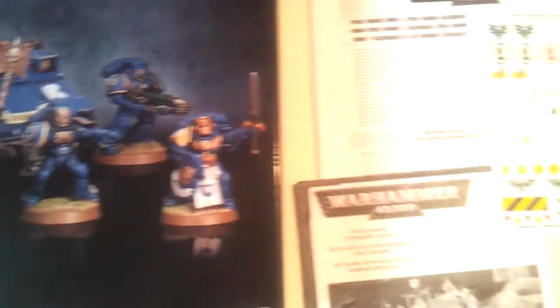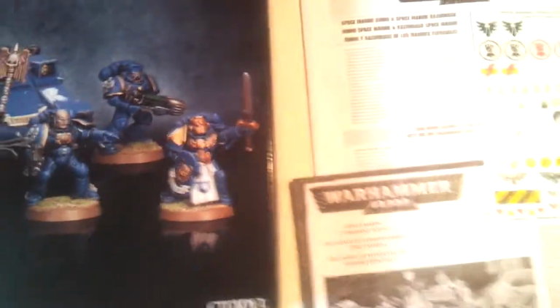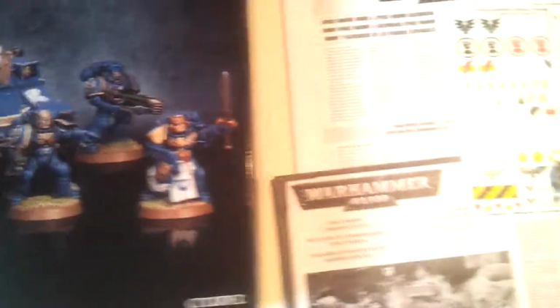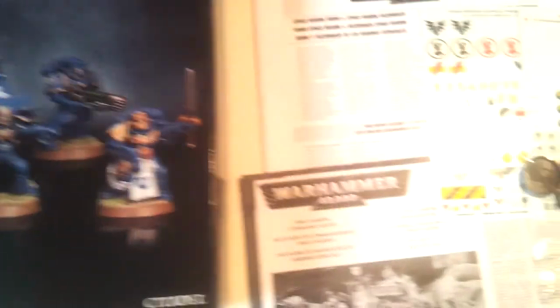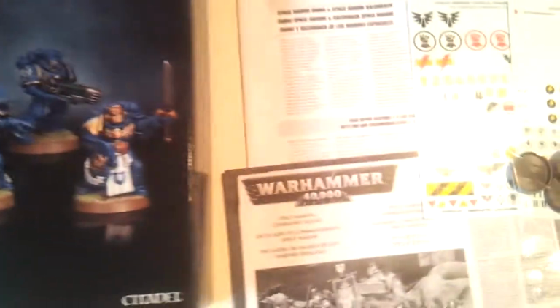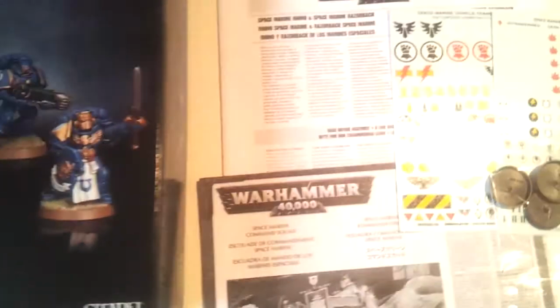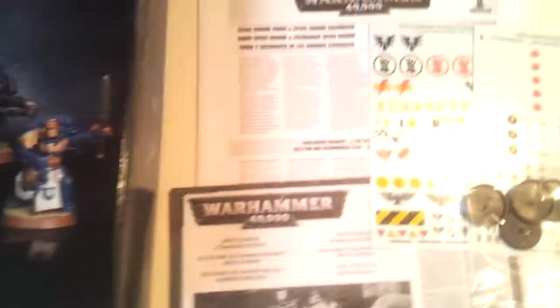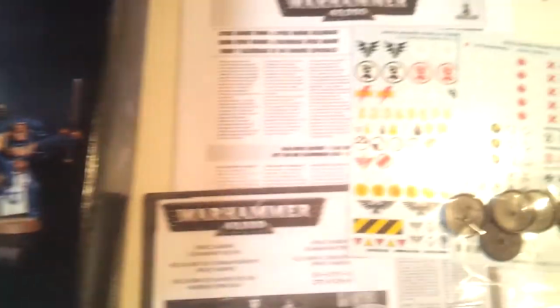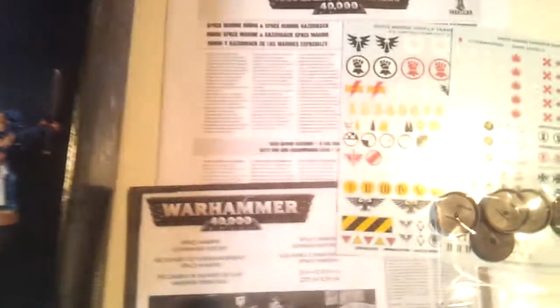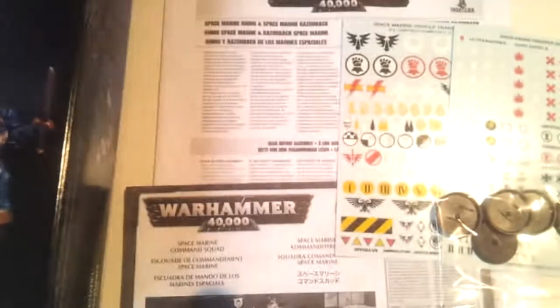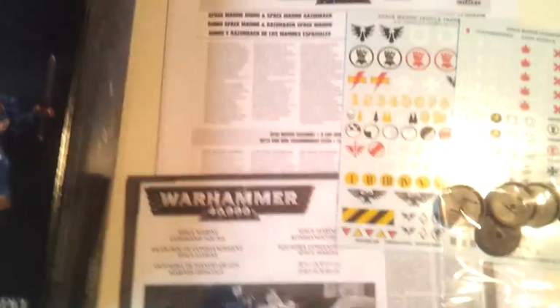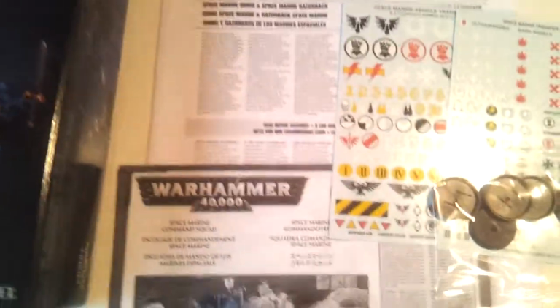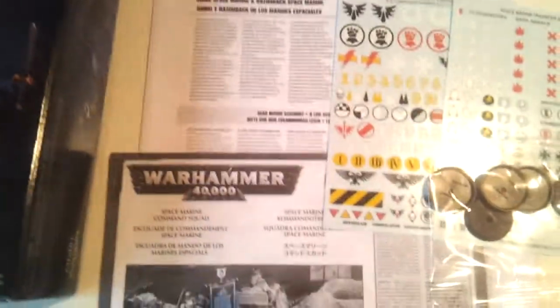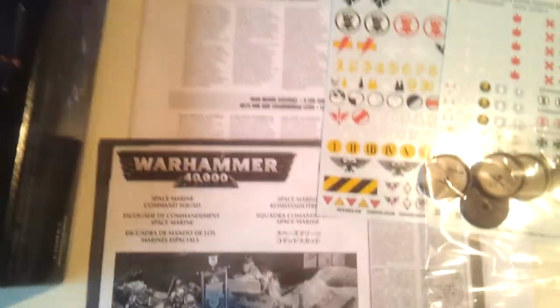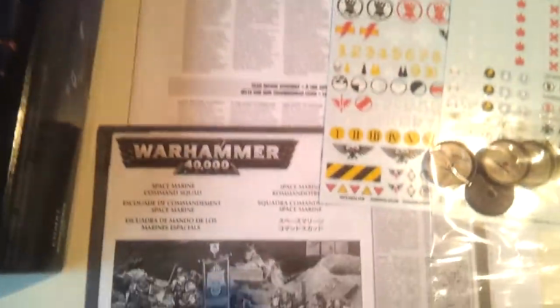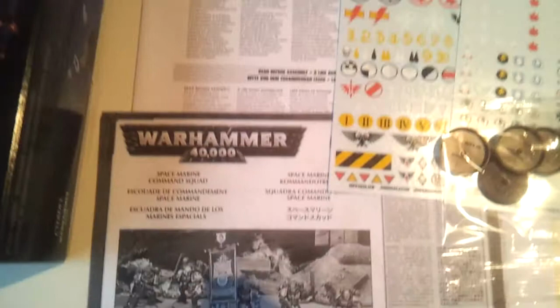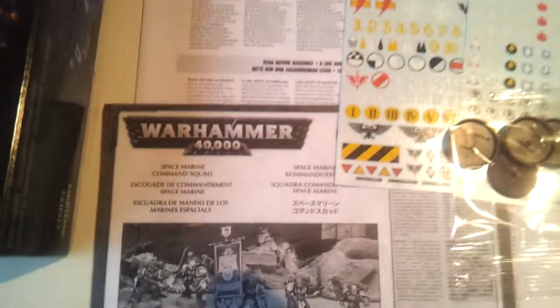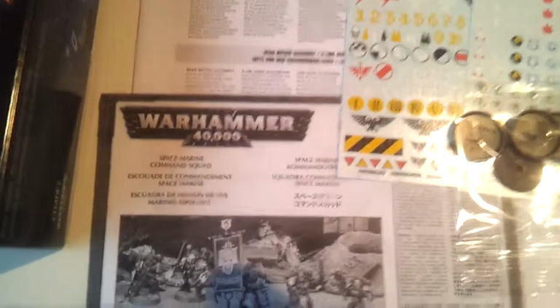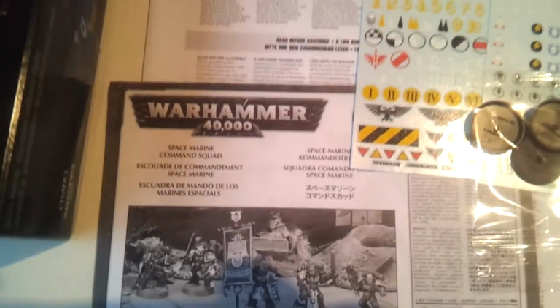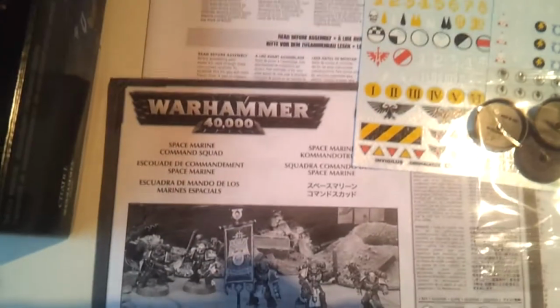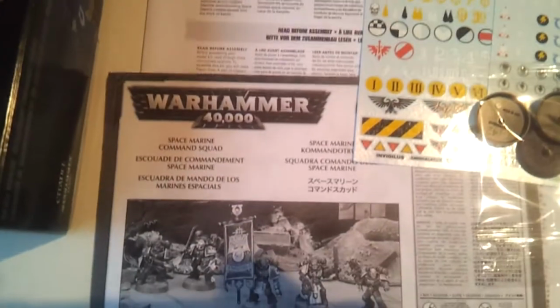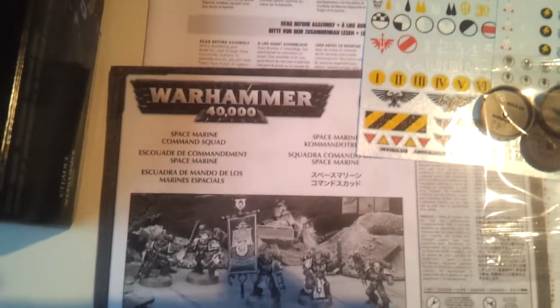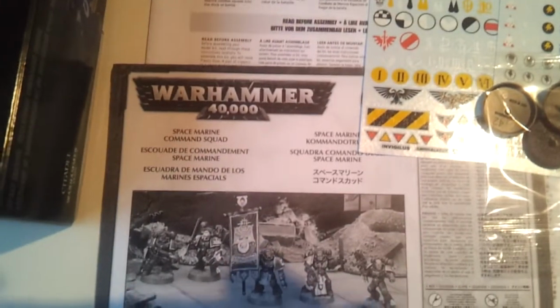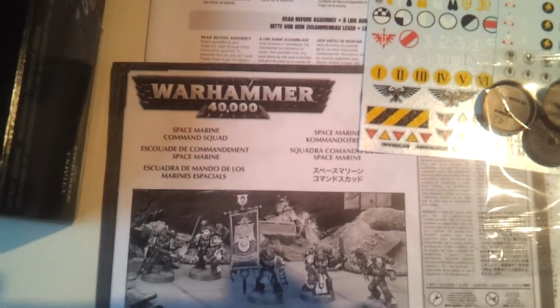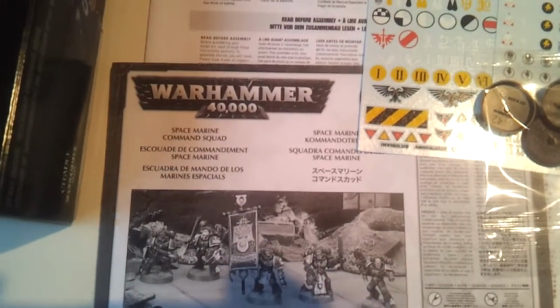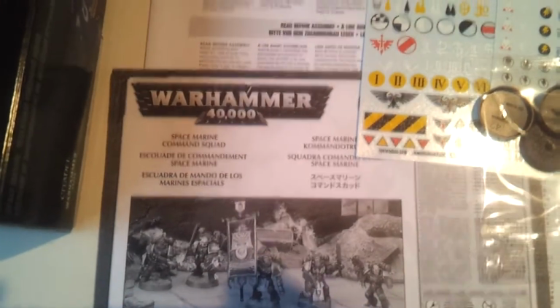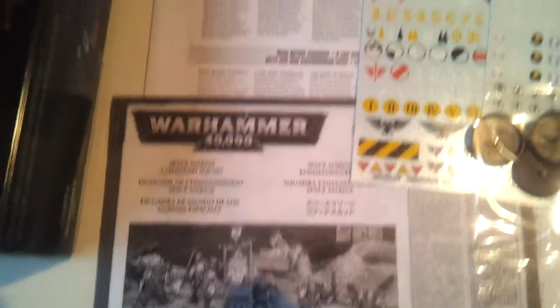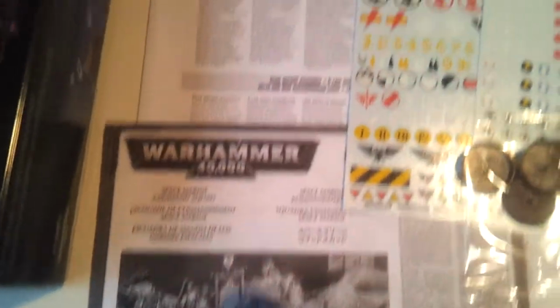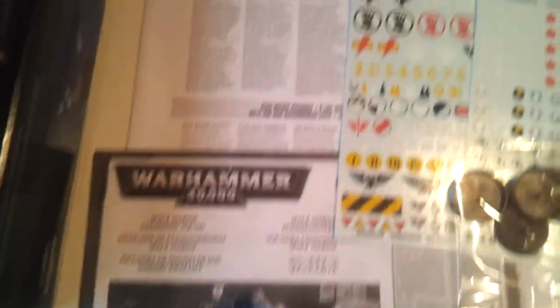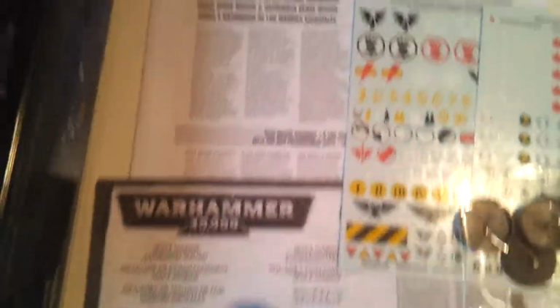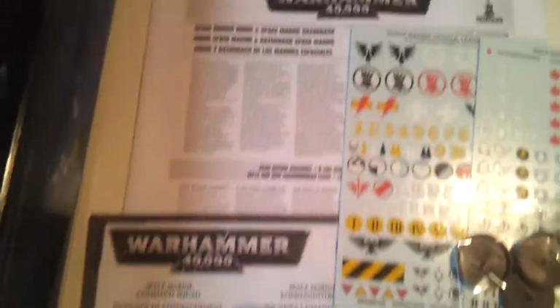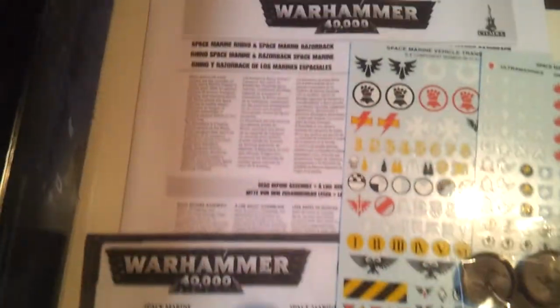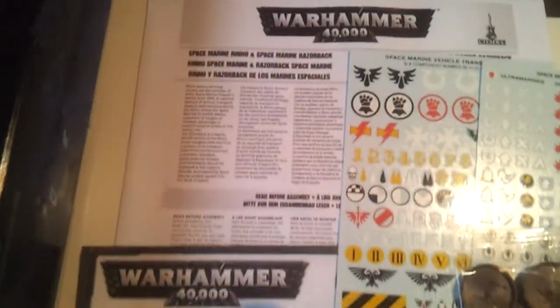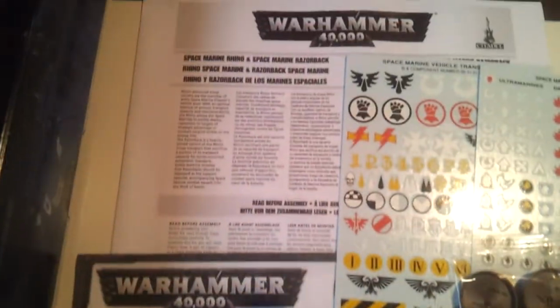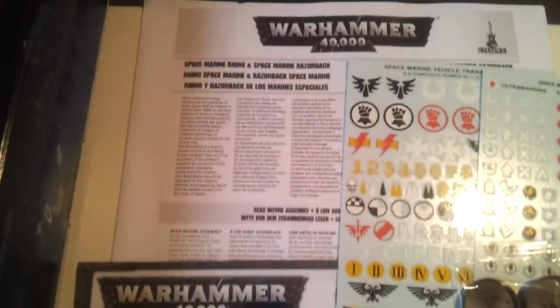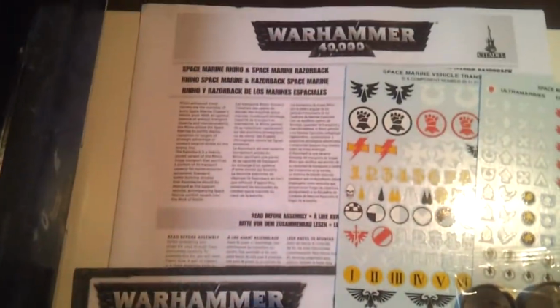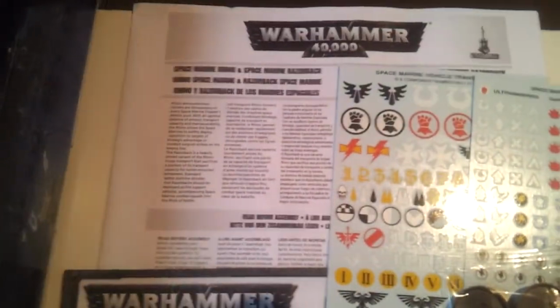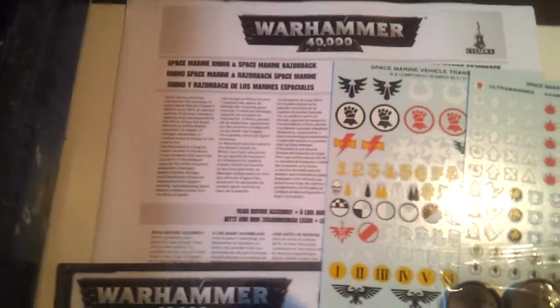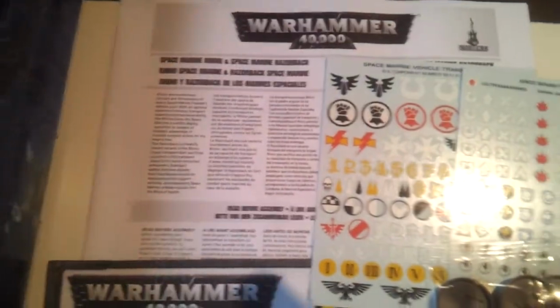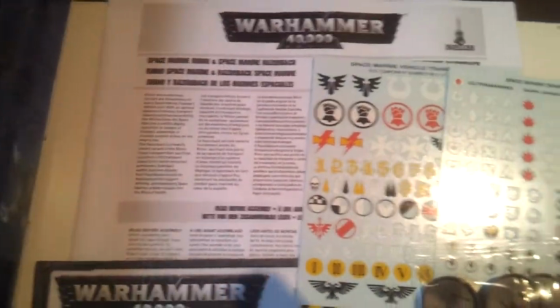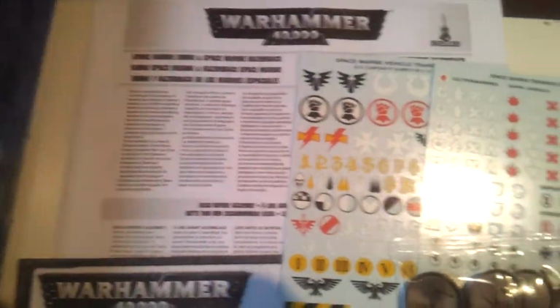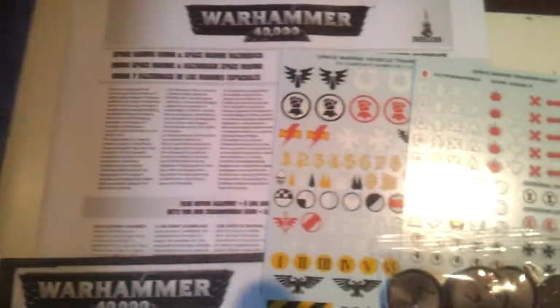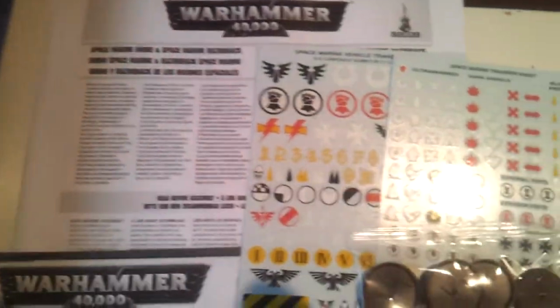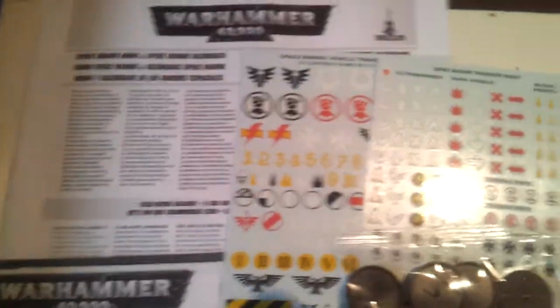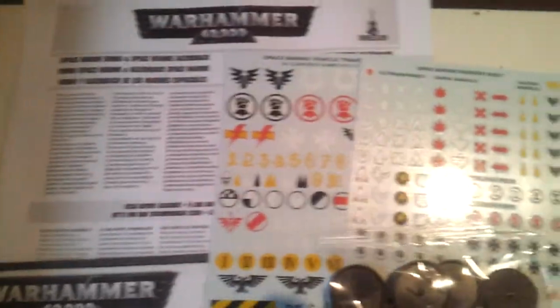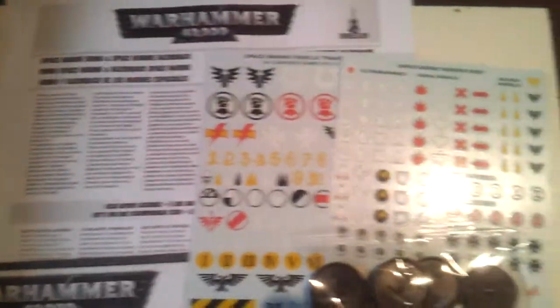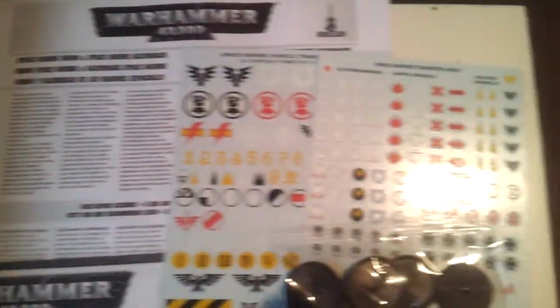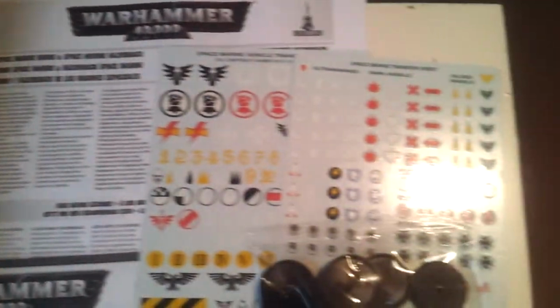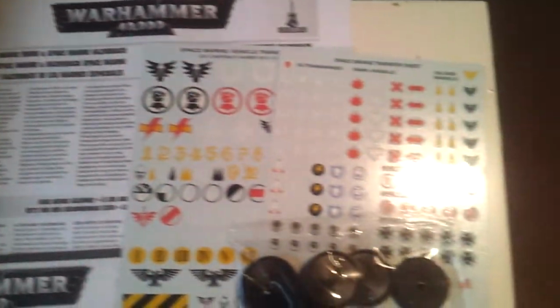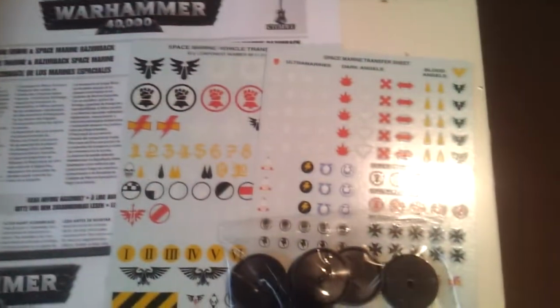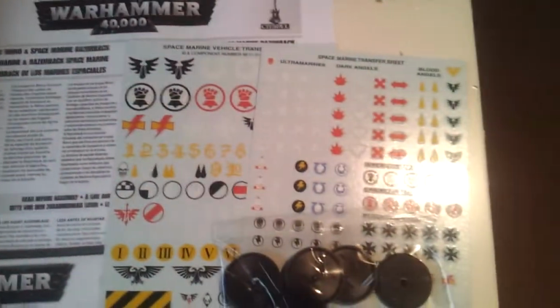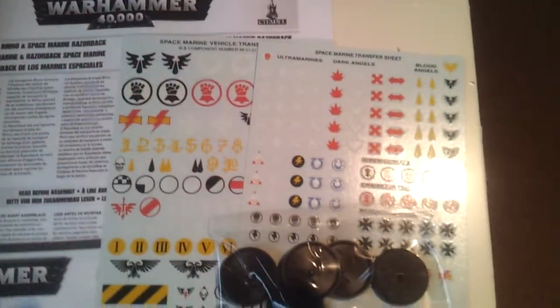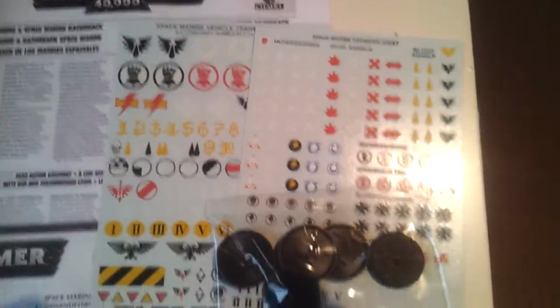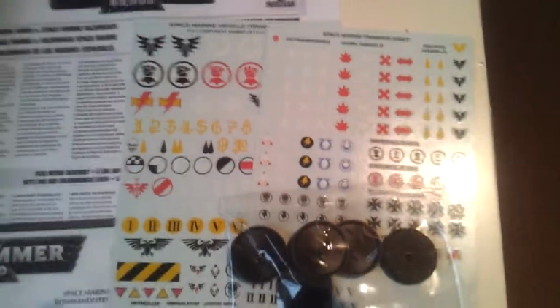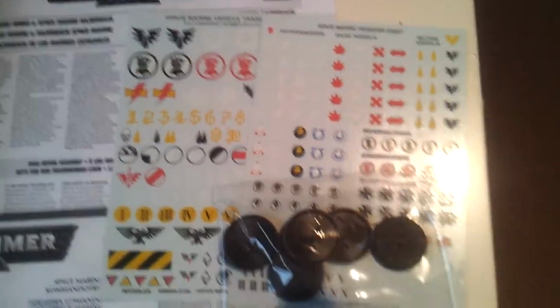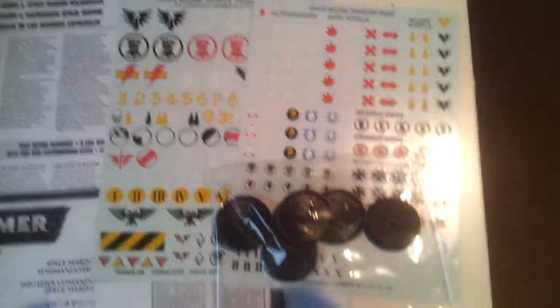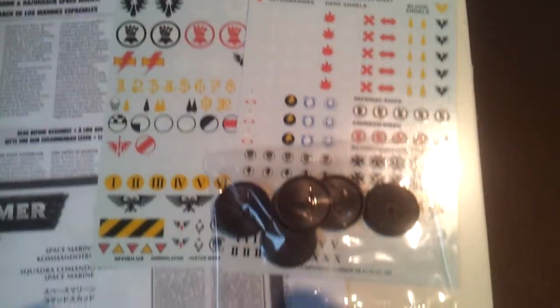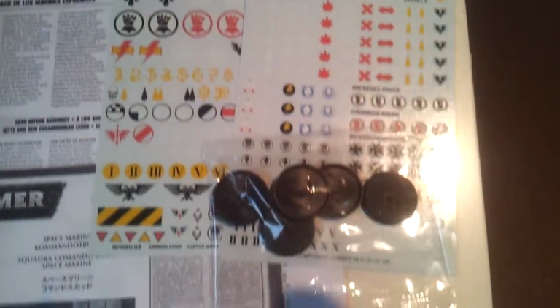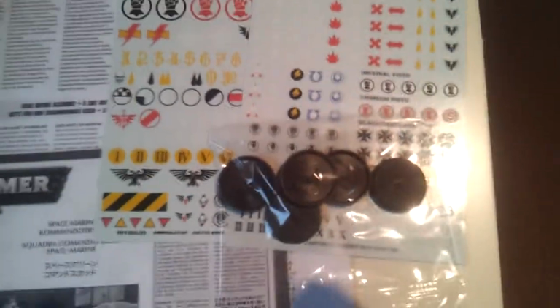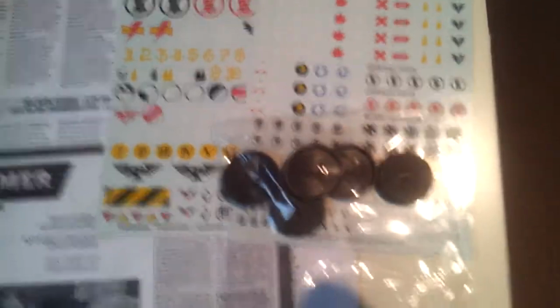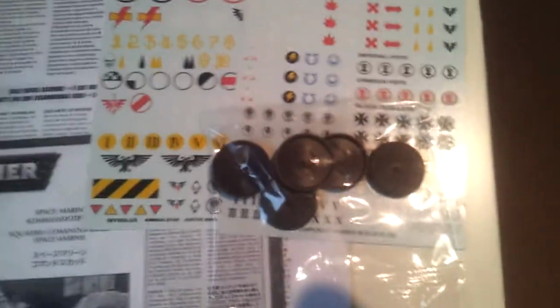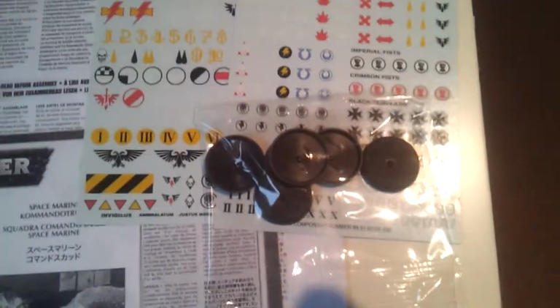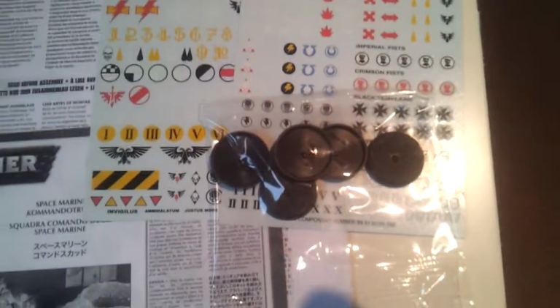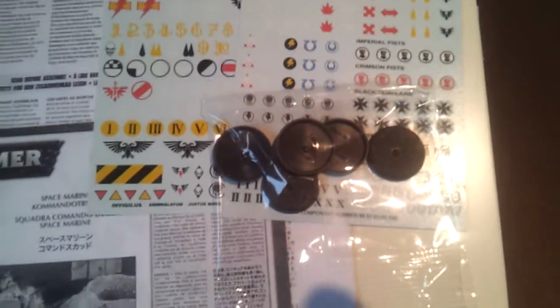As usual, you've got your Command Squad instructions, your Razorback instructions, two sets of decals, and enough bases.